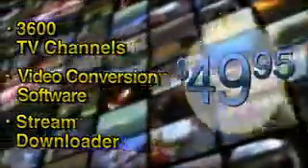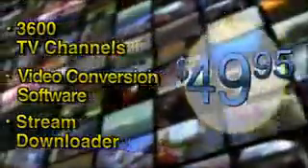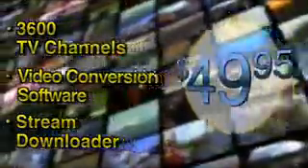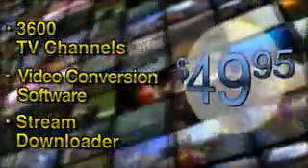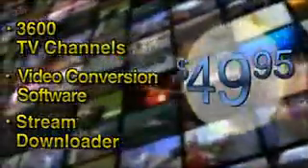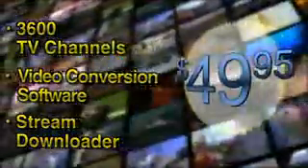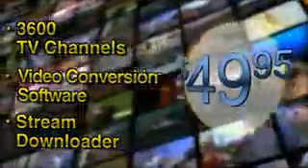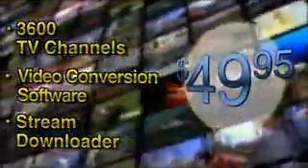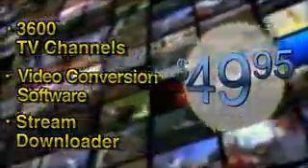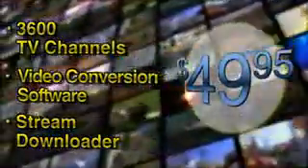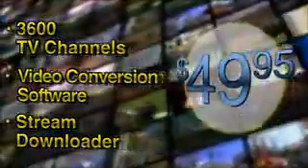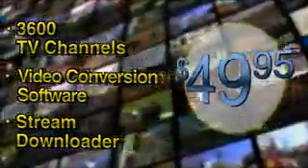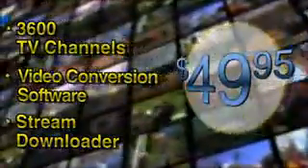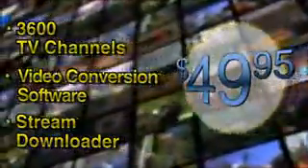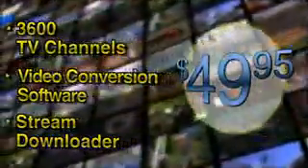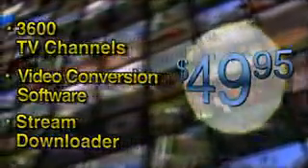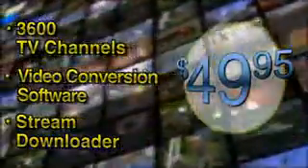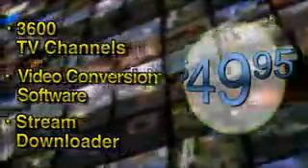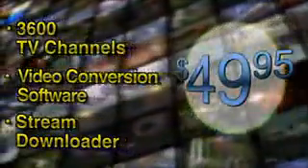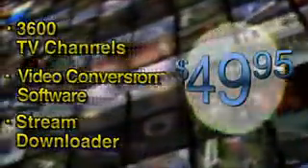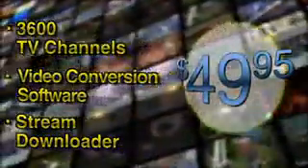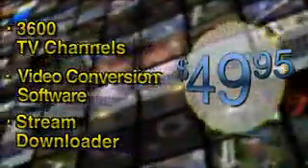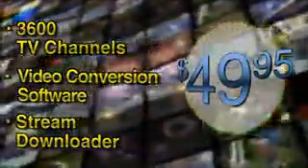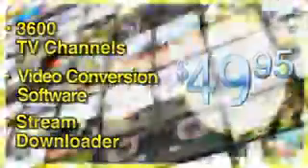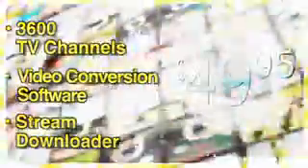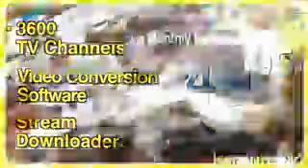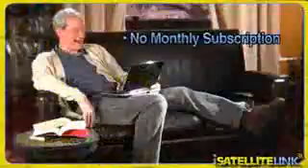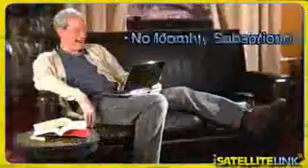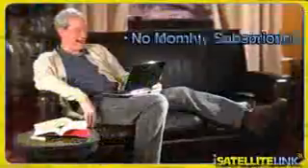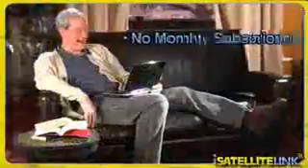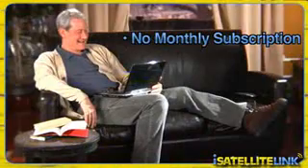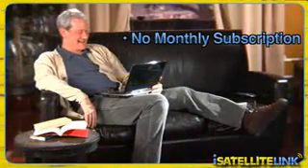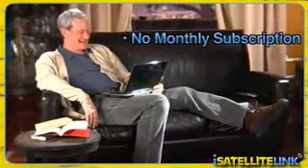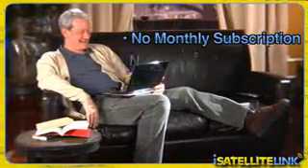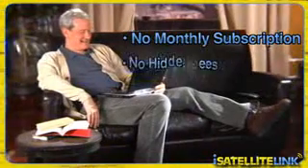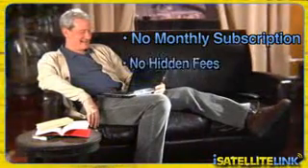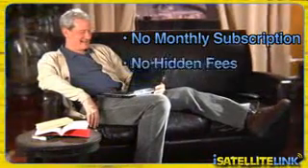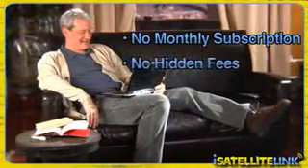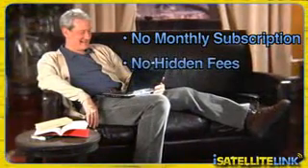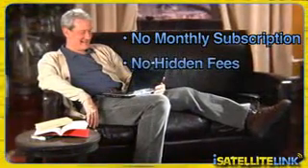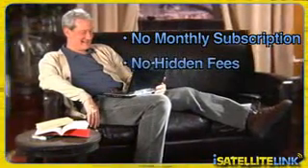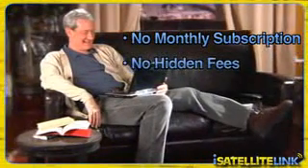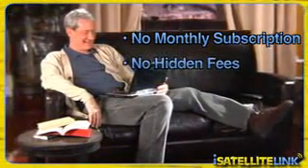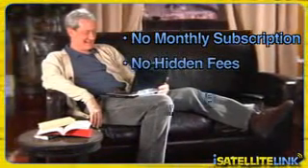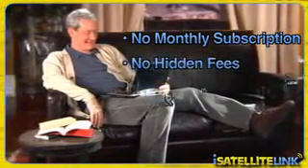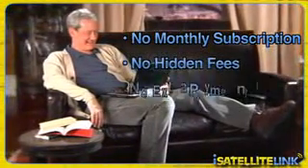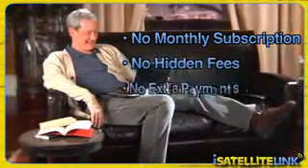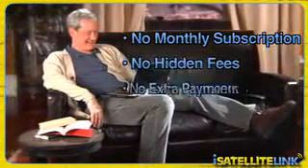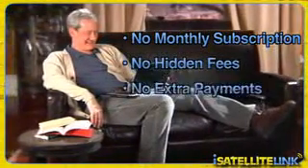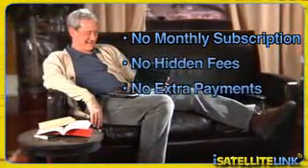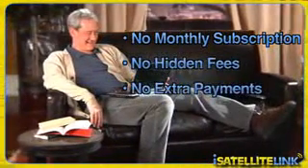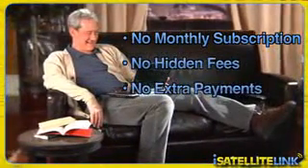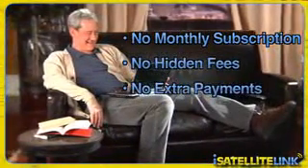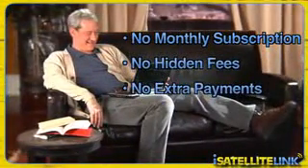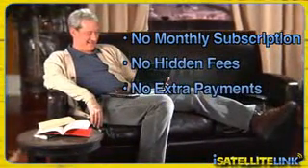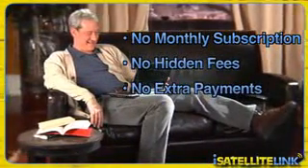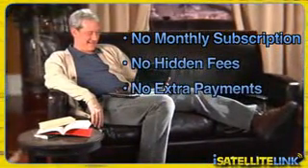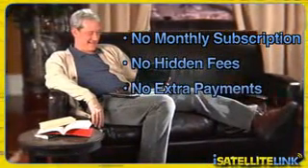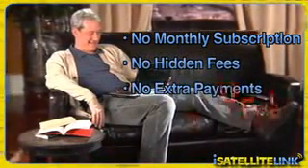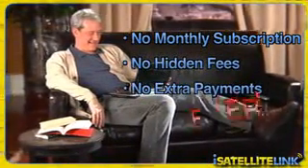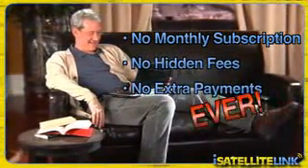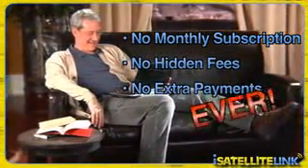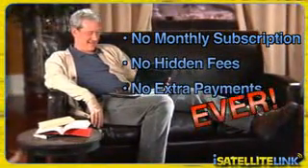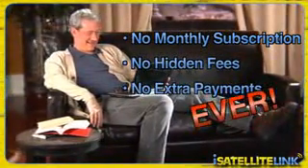That's right — this is a one-time purchase. No monthly subscription. No hidden fees. No extra payments. Ever.